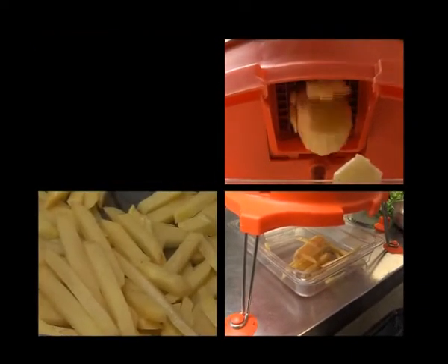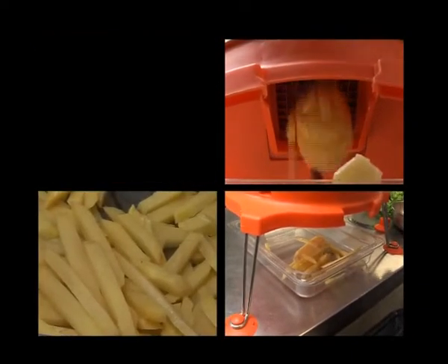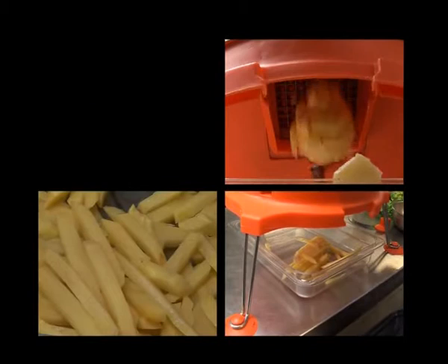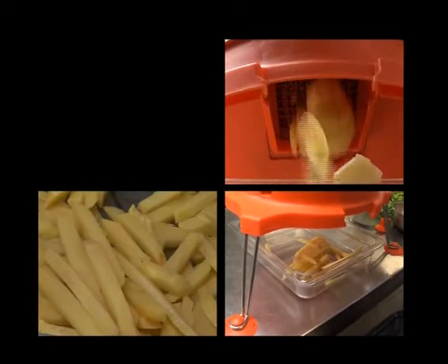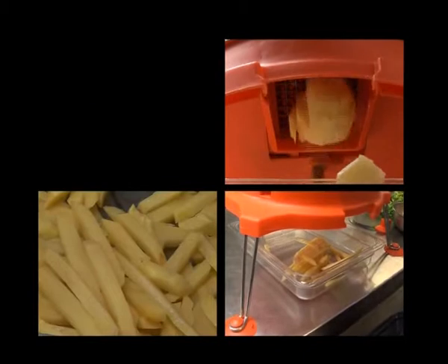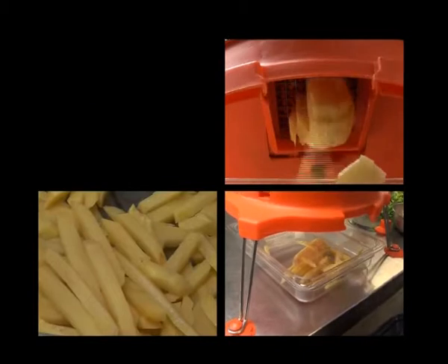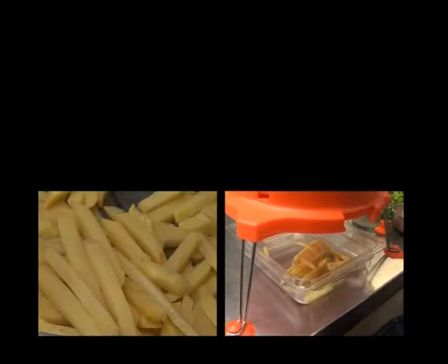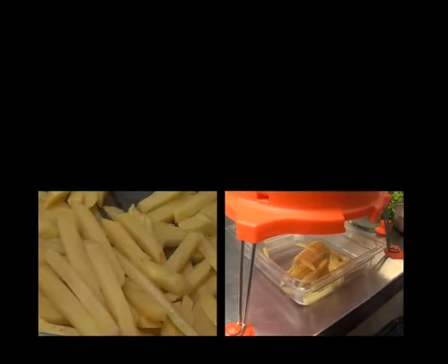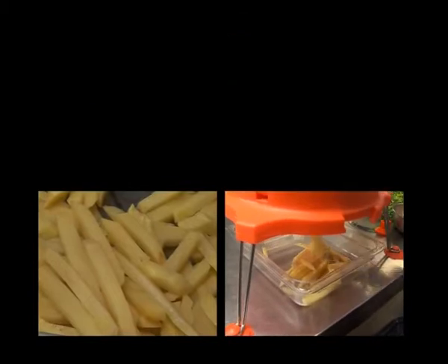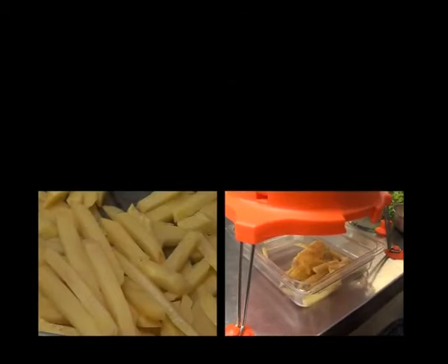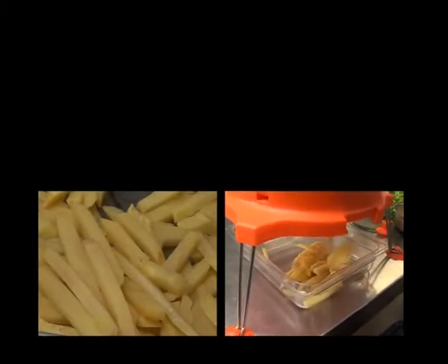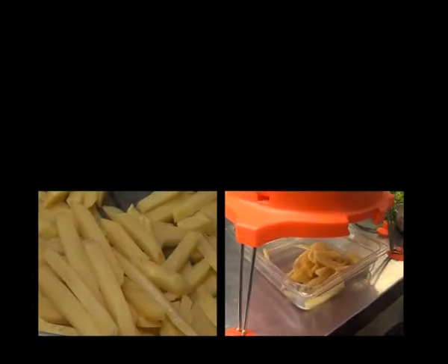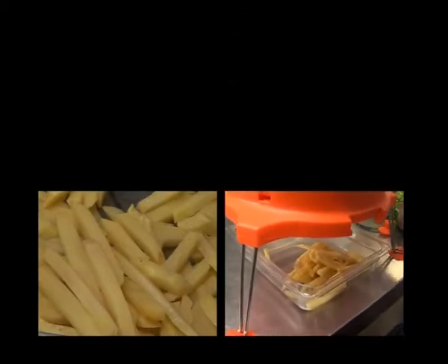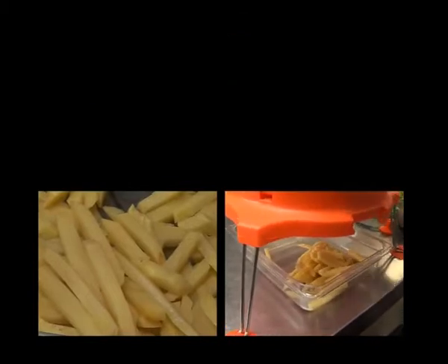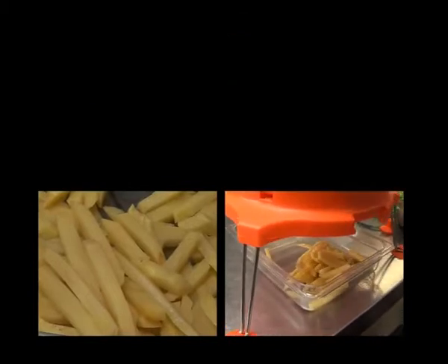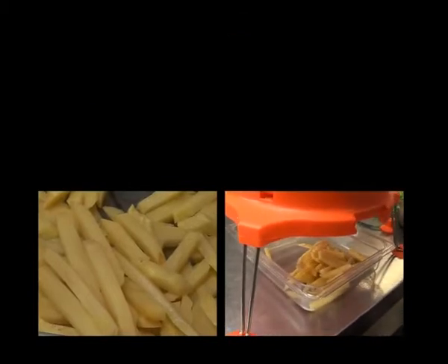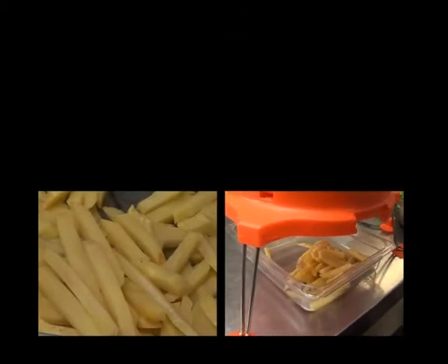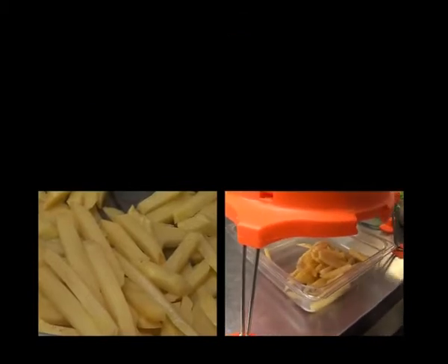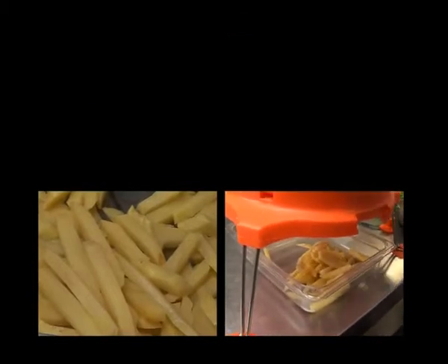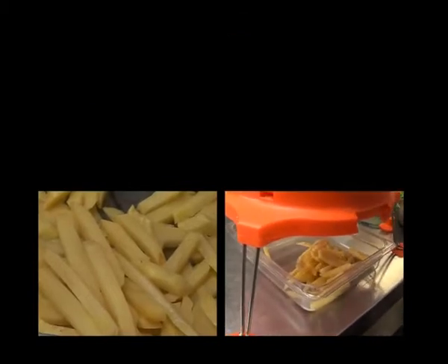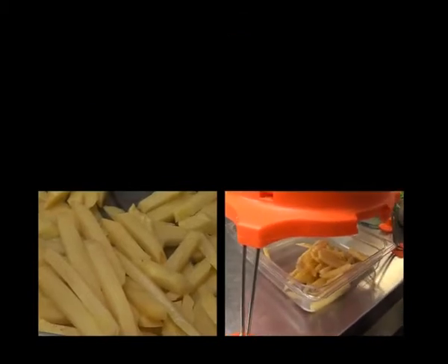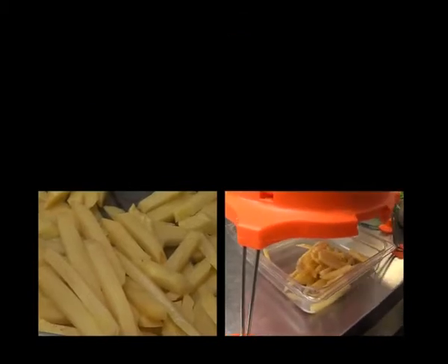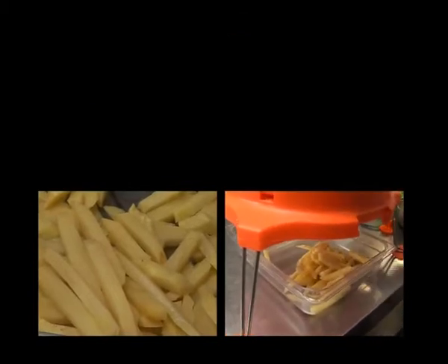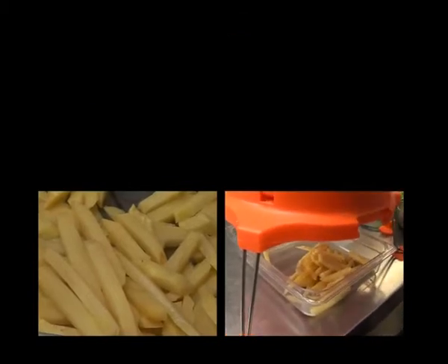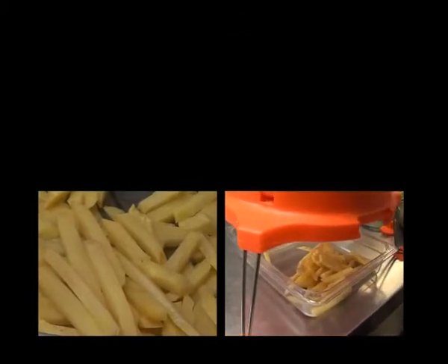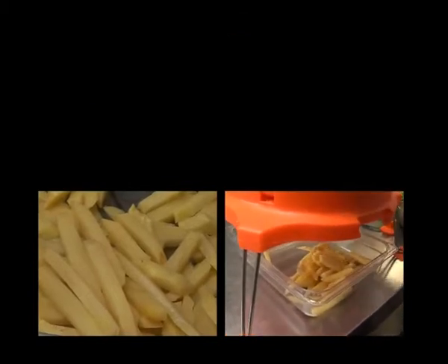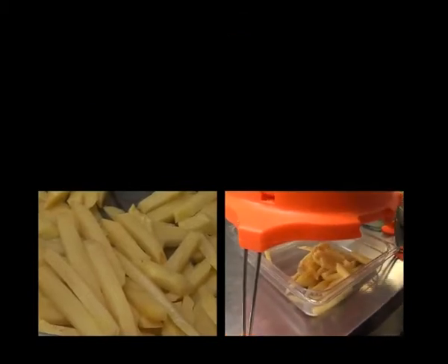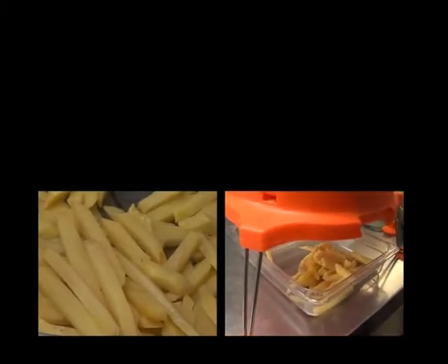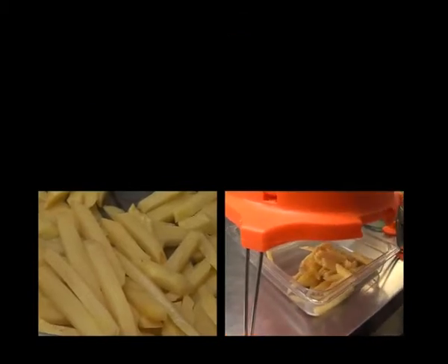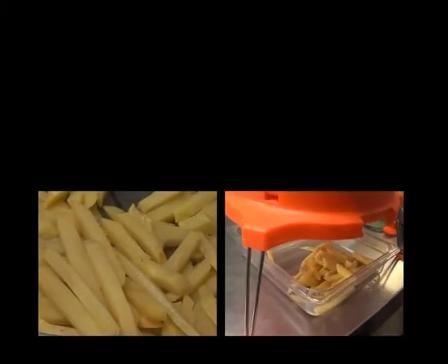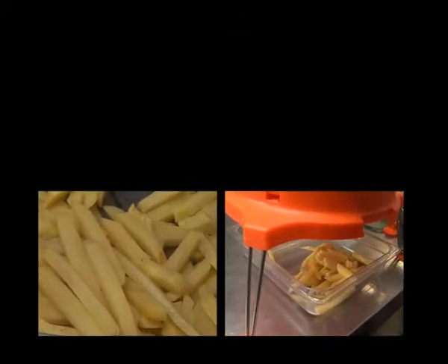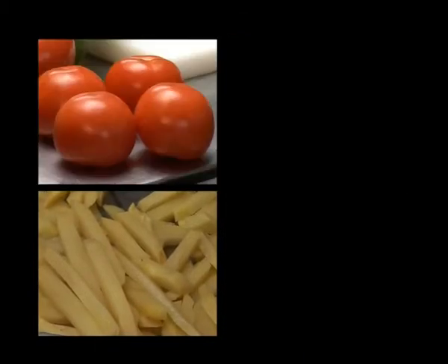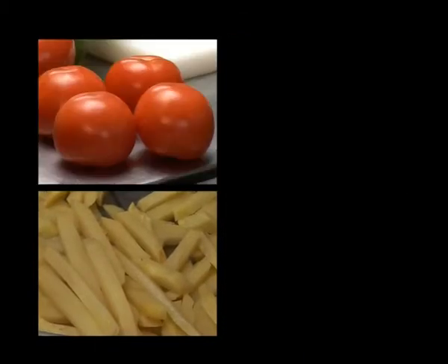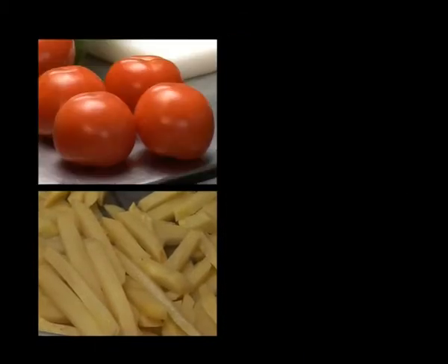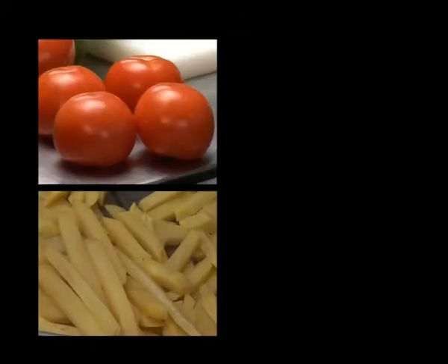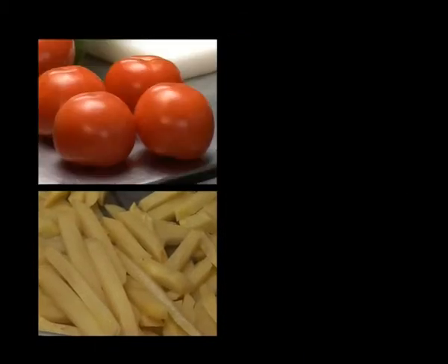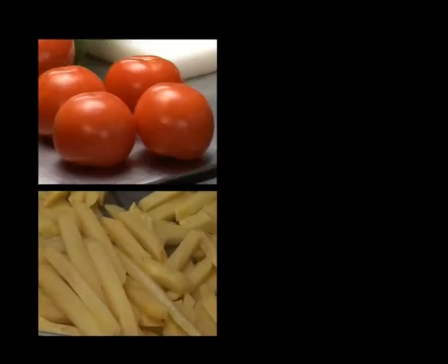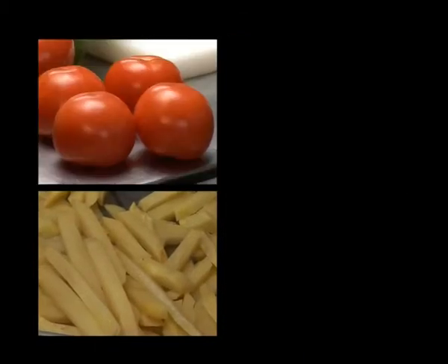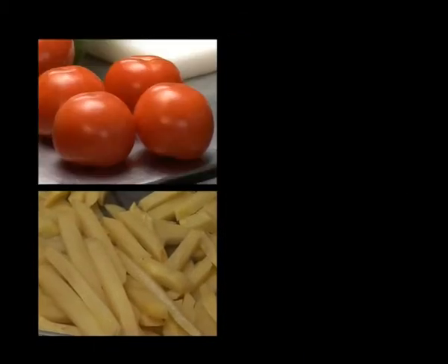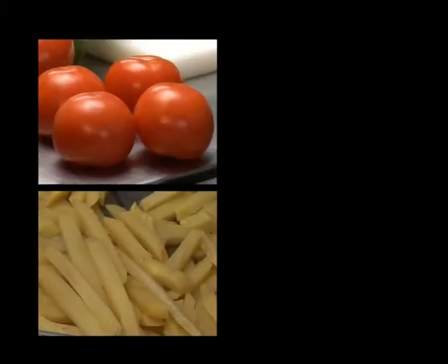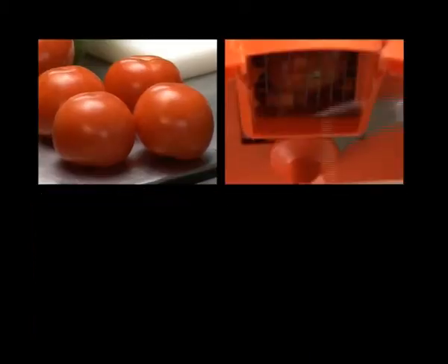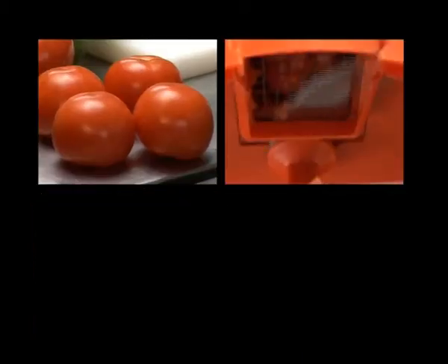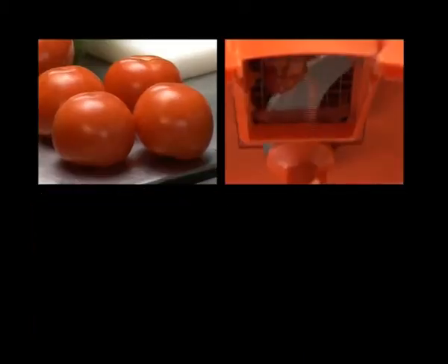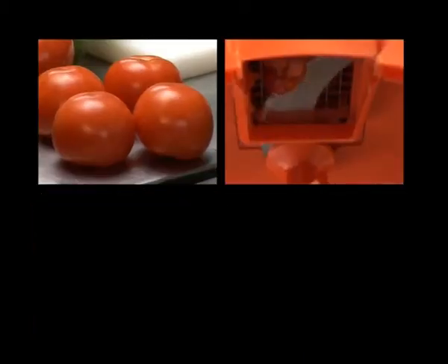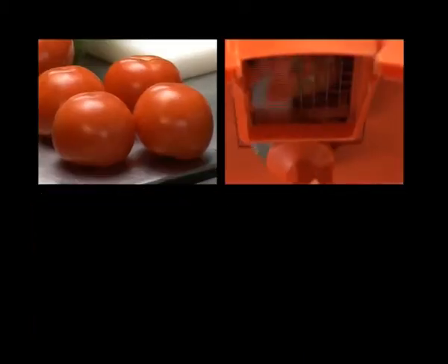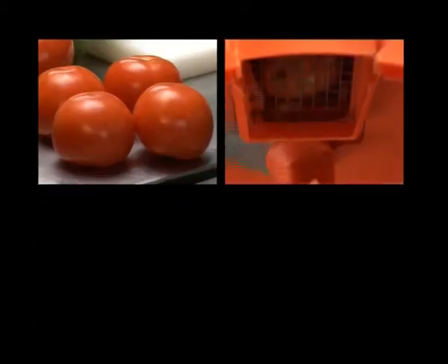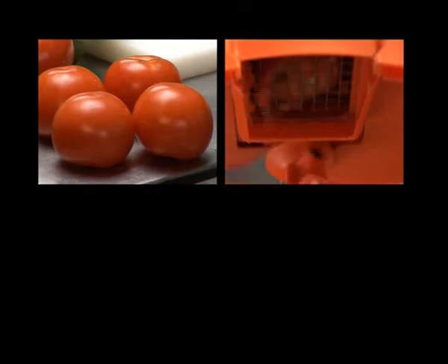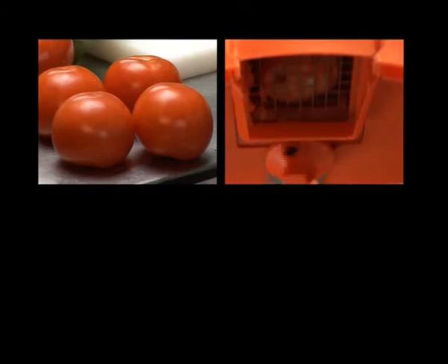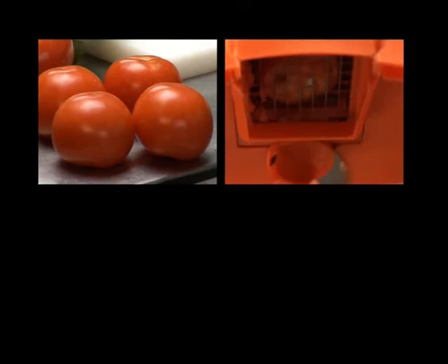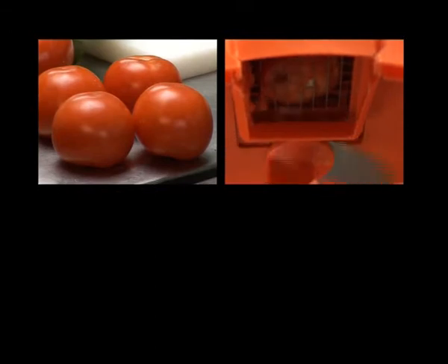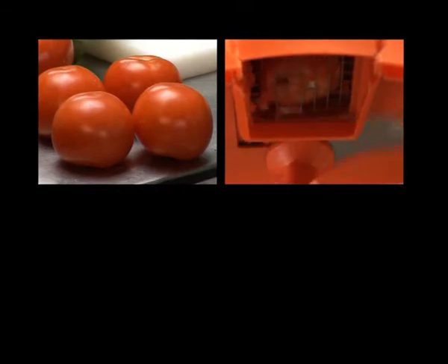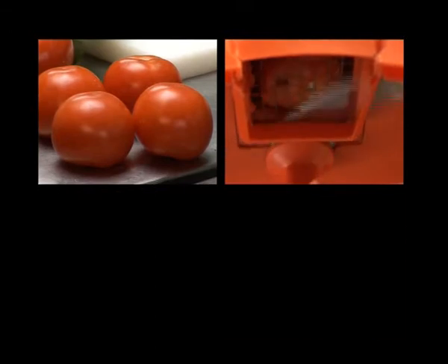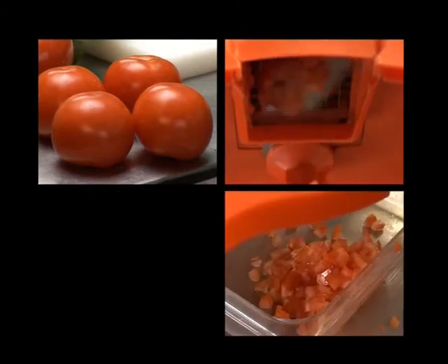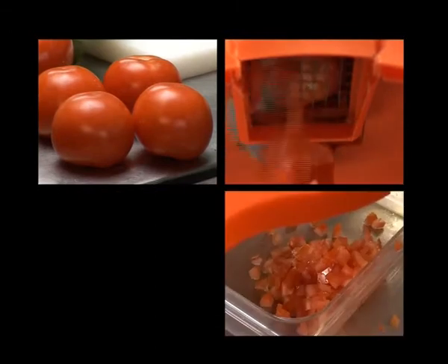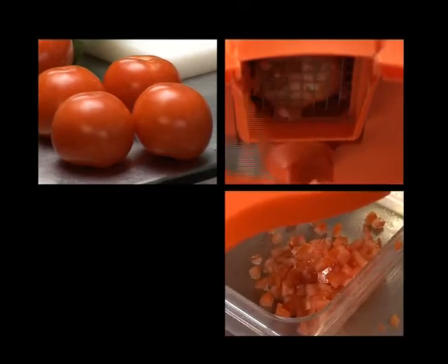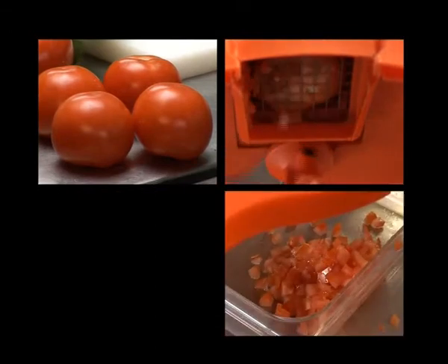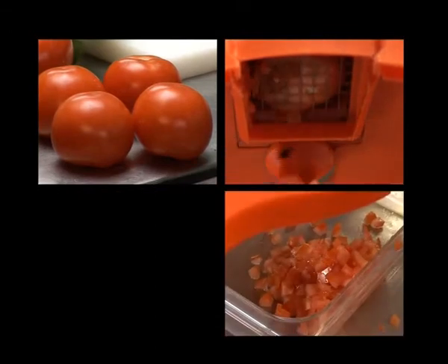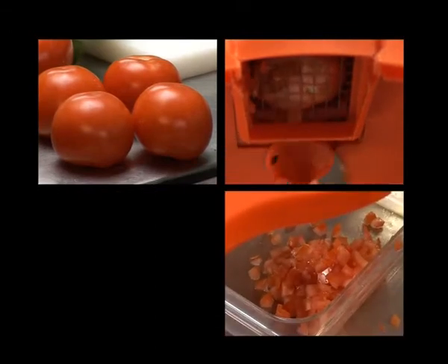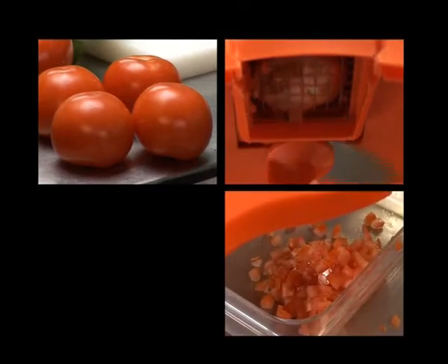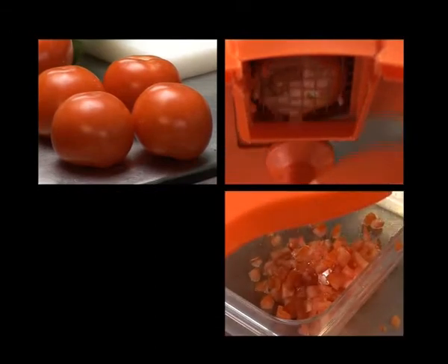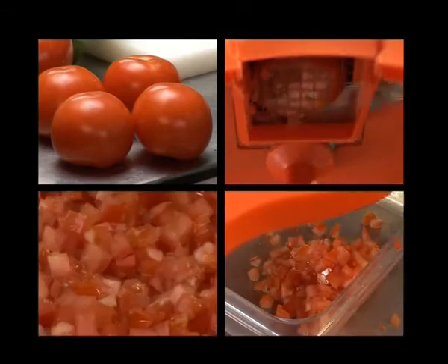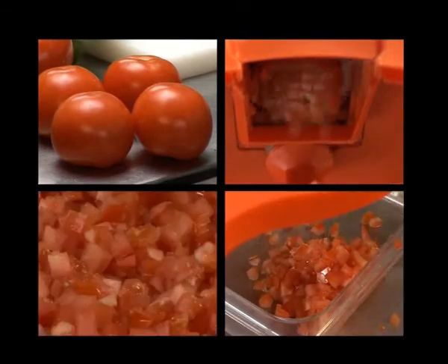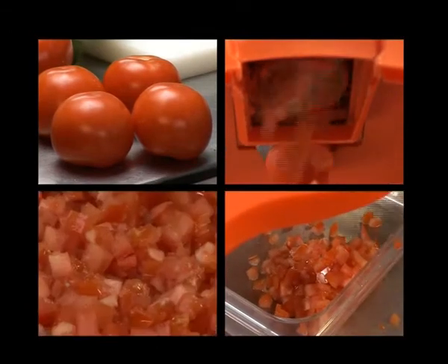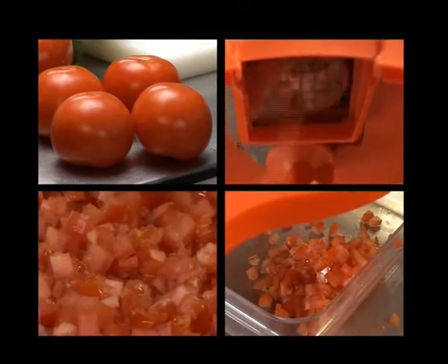The Dynacube can even julienne product. Simply remove the bottom underside cutter blade. Turn the handle and you have a julienne cut.